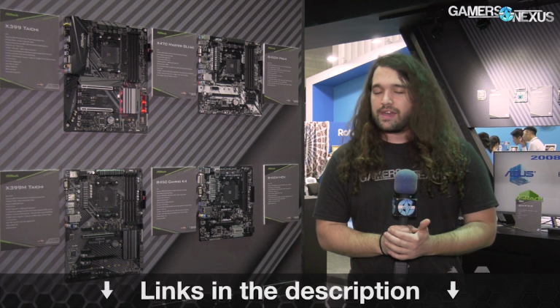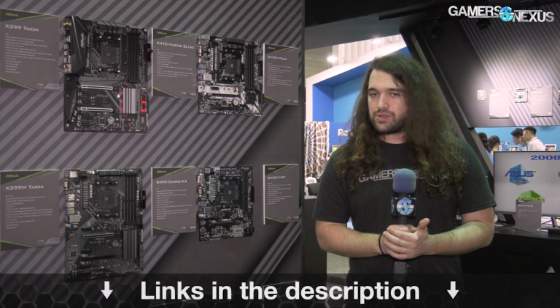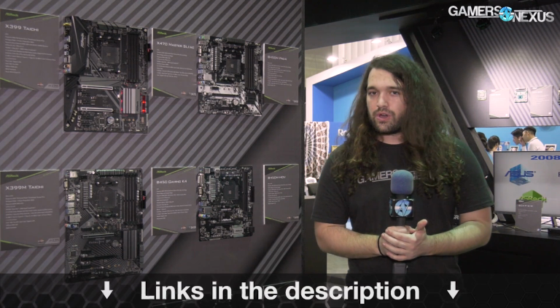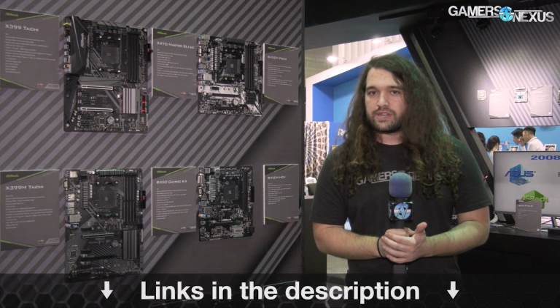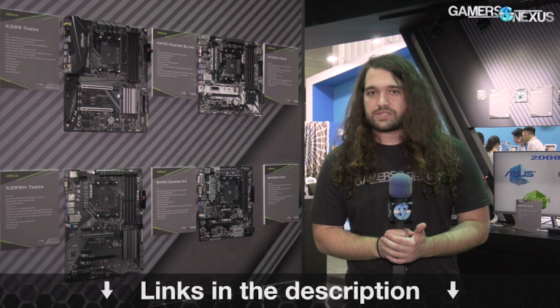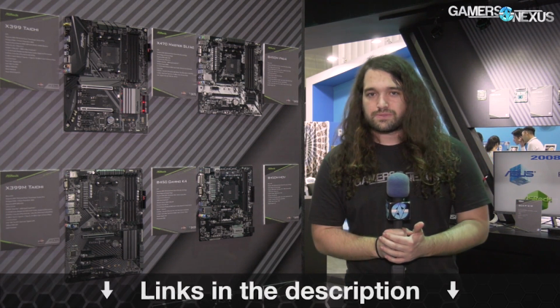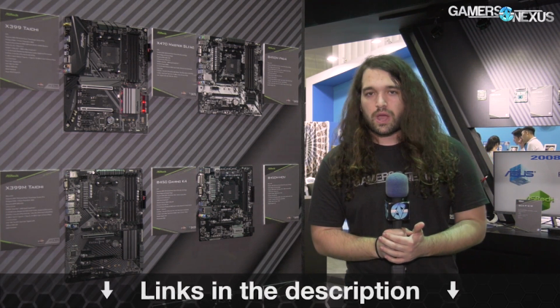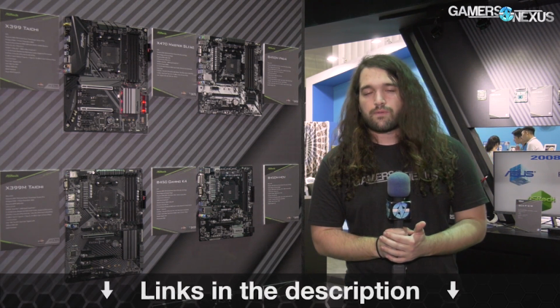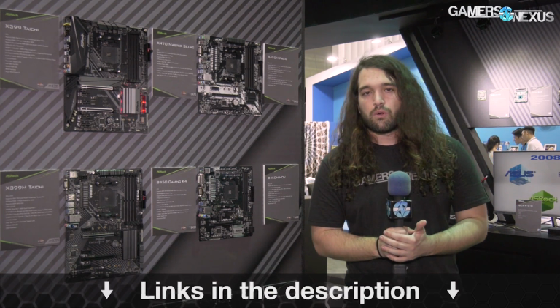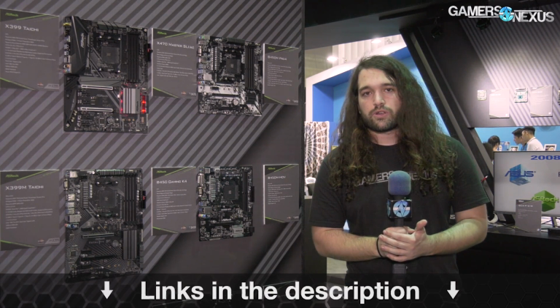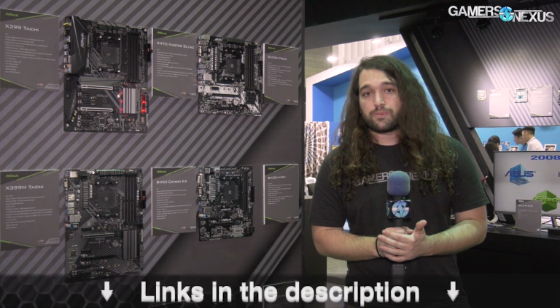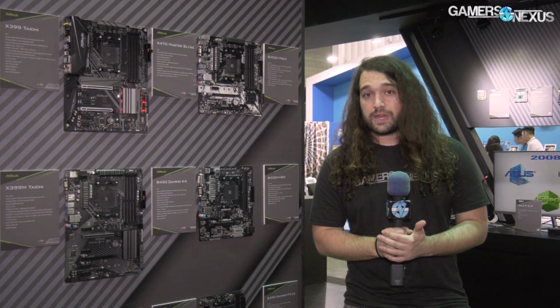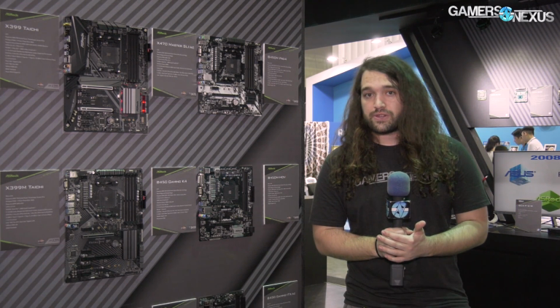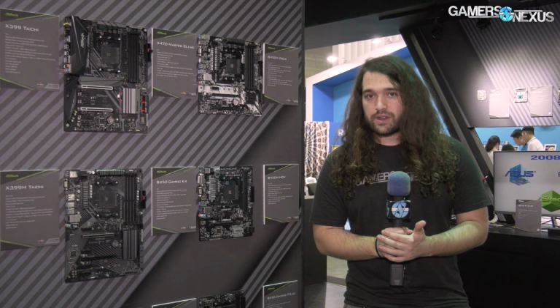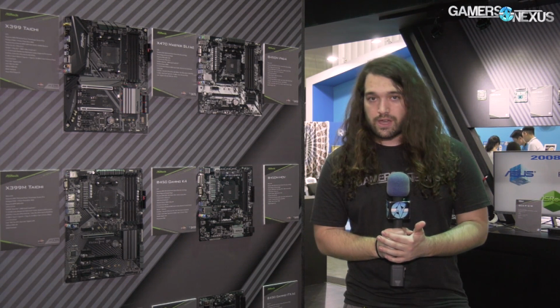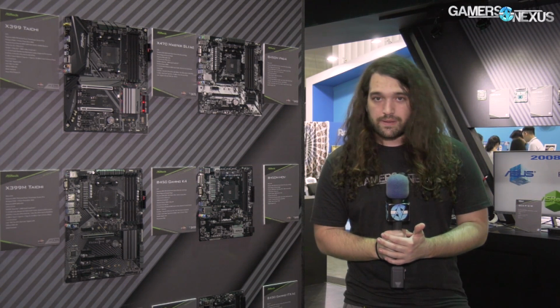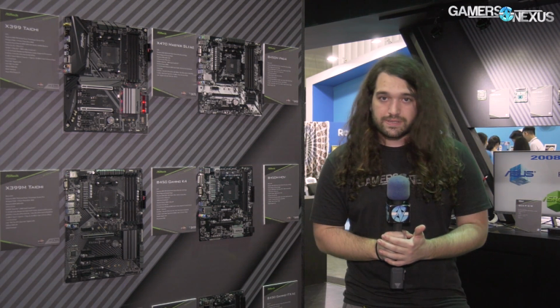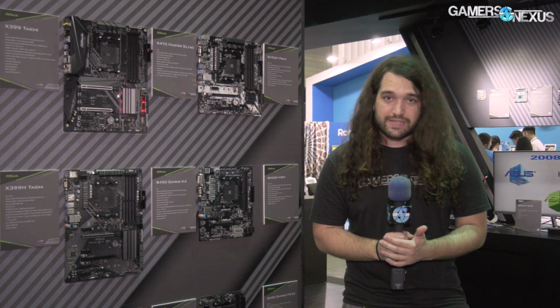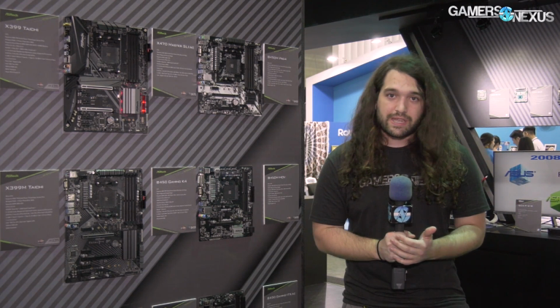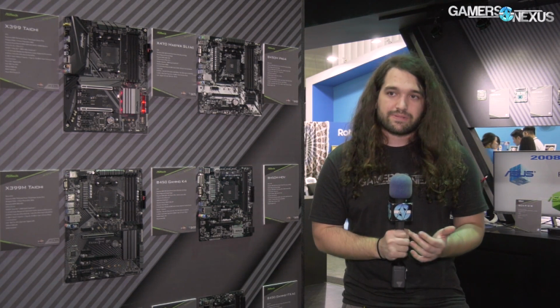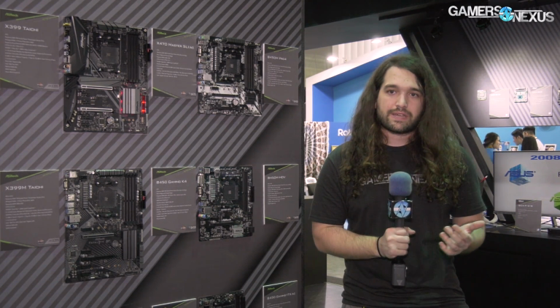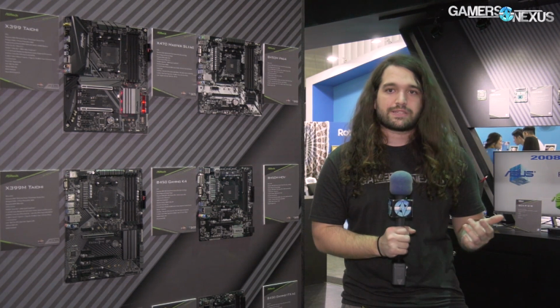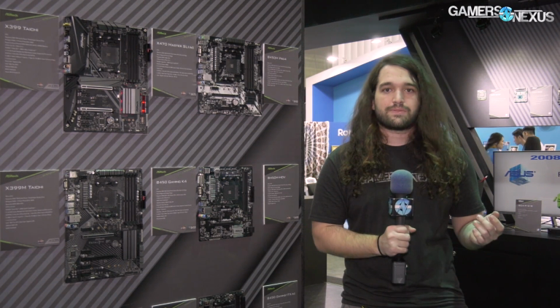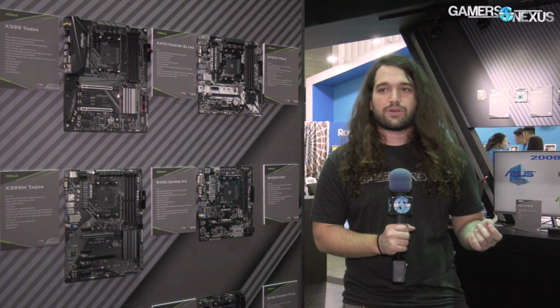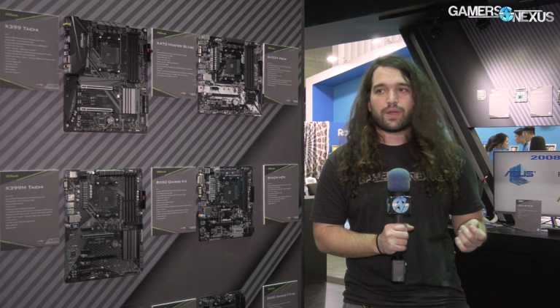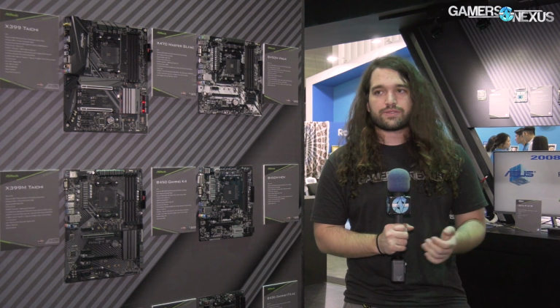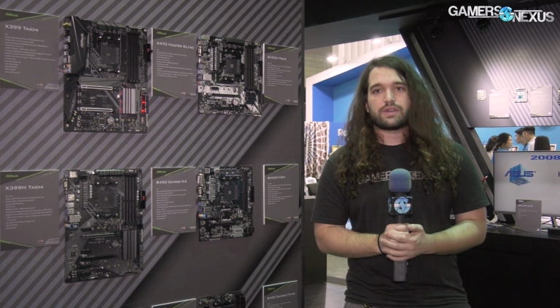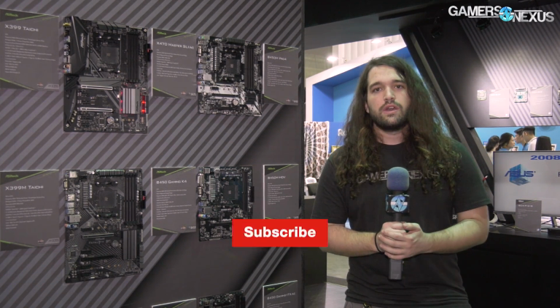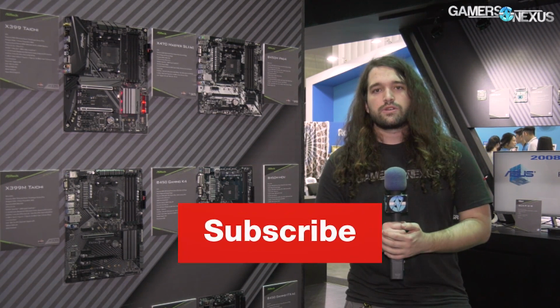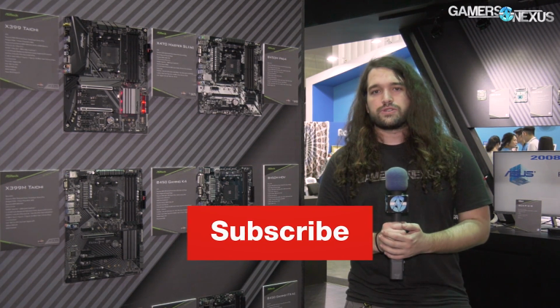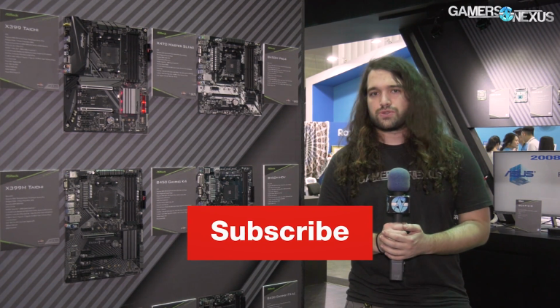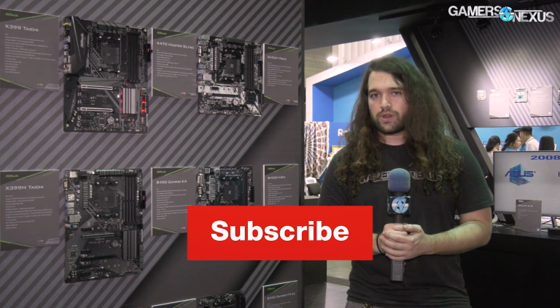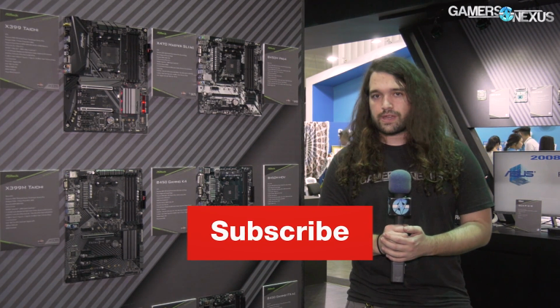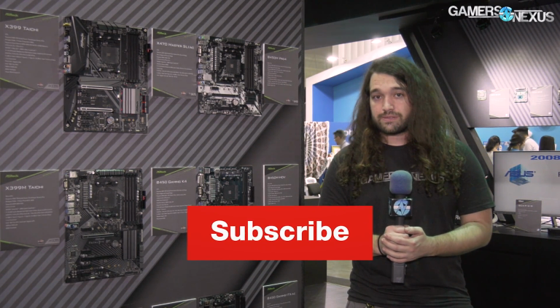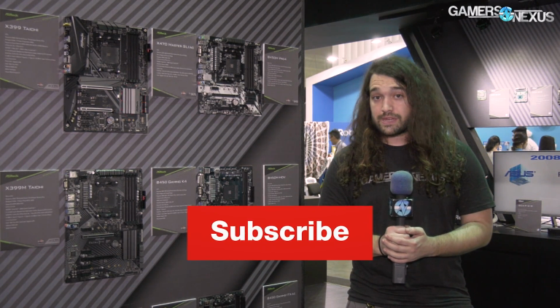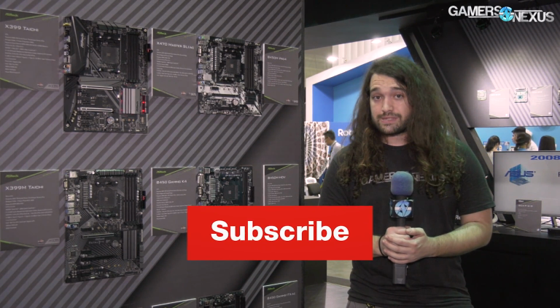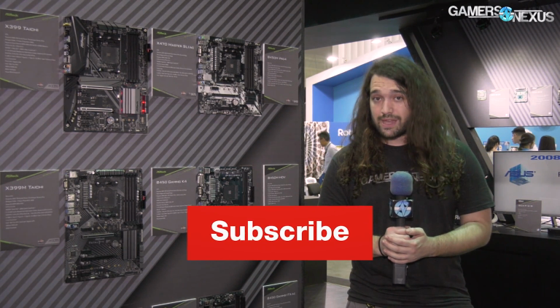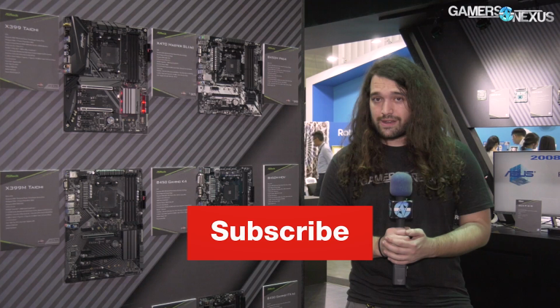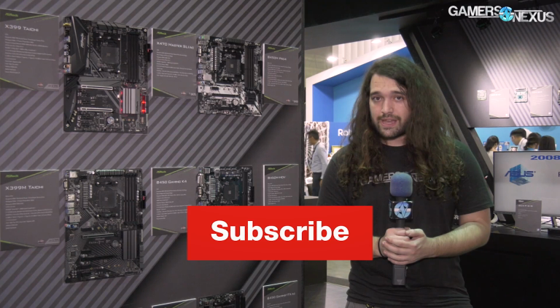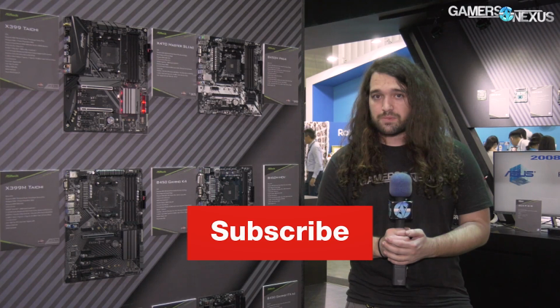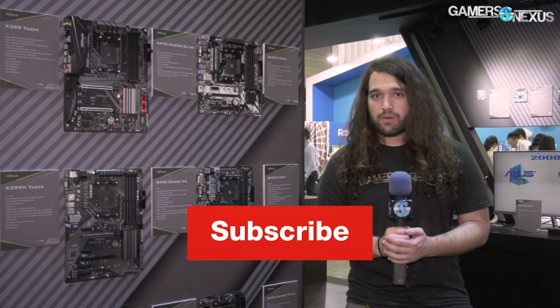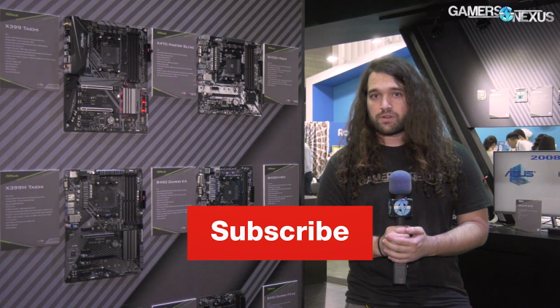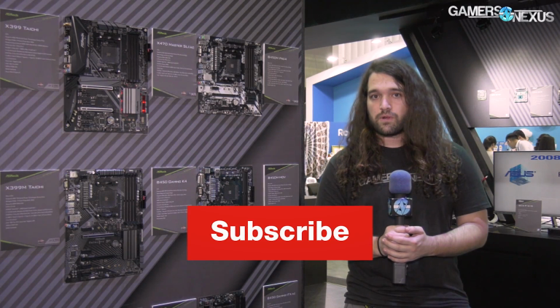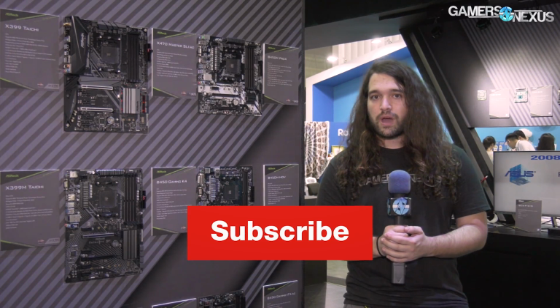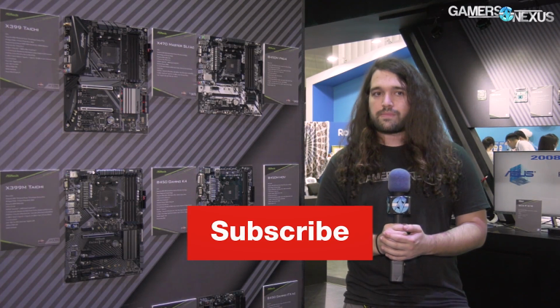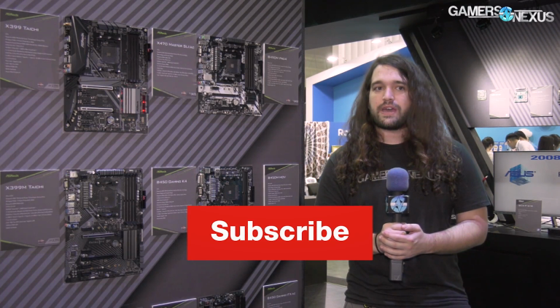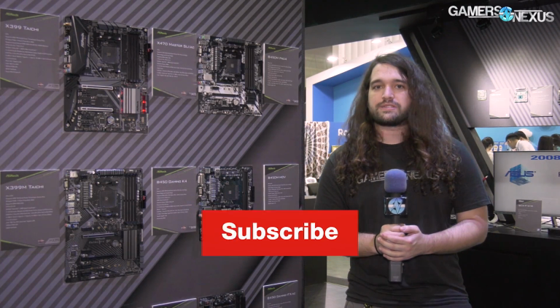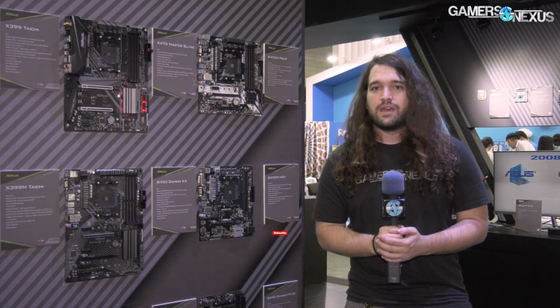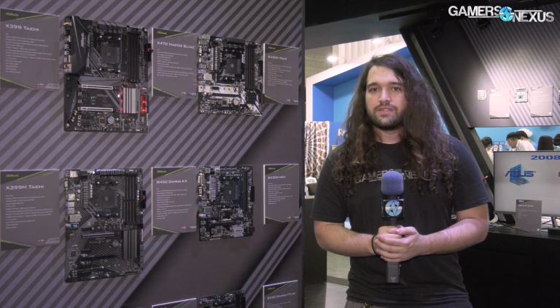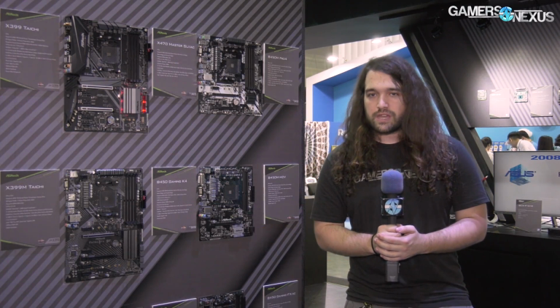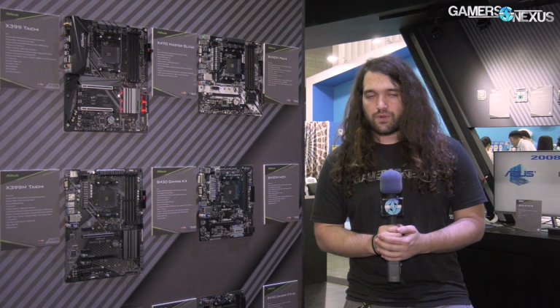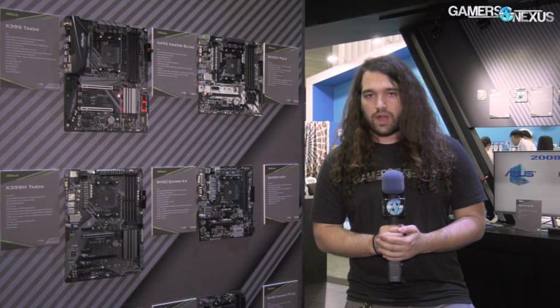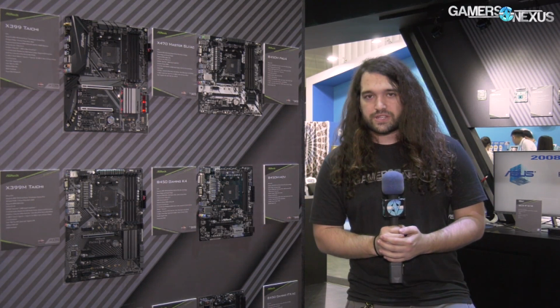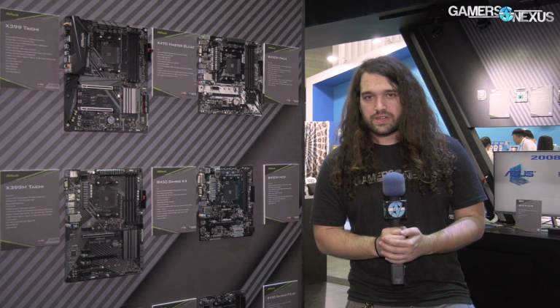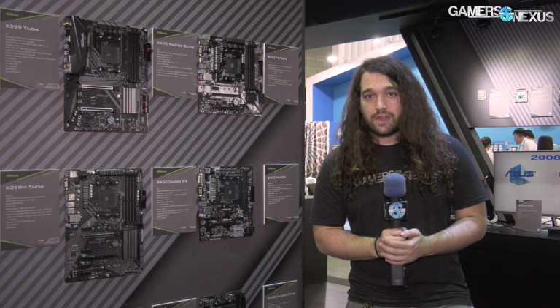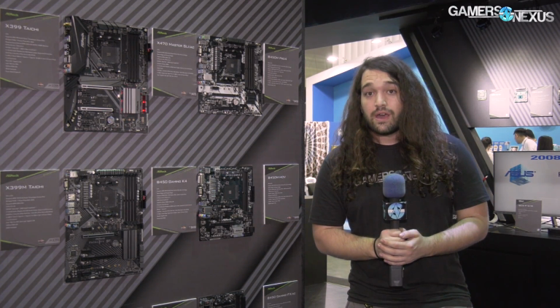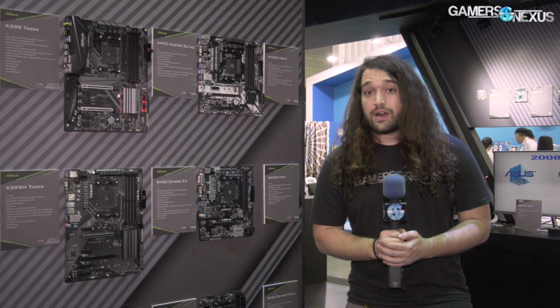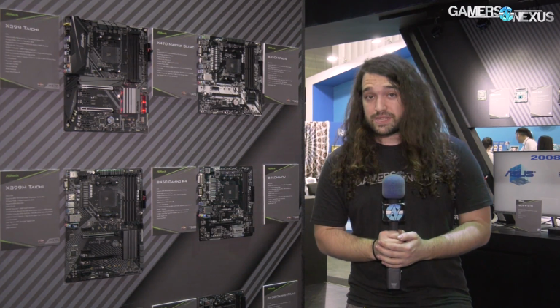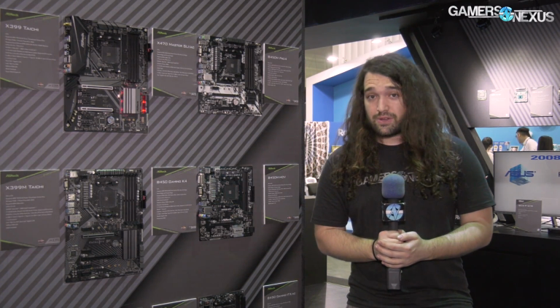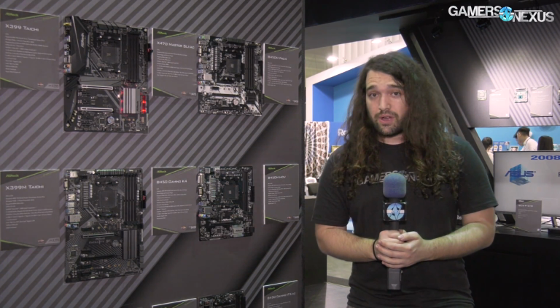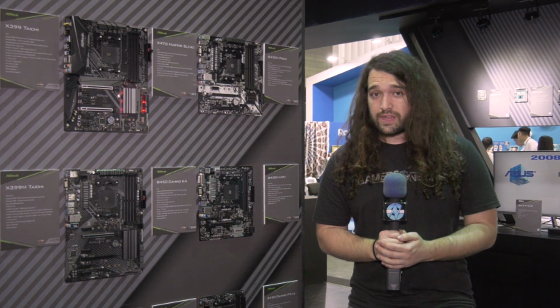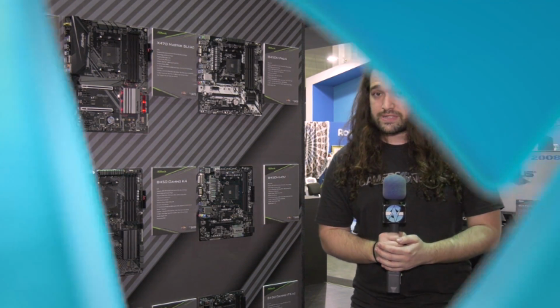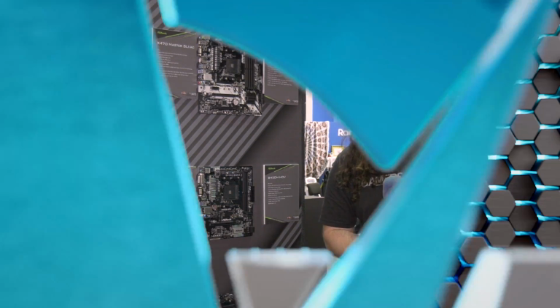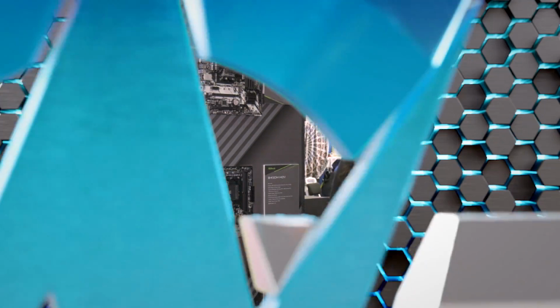As always, subscribe for more. Go to patreon.com/gamersnexus to help us out directly. Go to store.gamersnexus.net to buy one of our mod mats. Thank you for watching — I'll see you all next time.